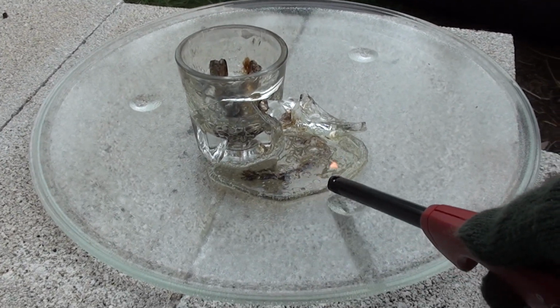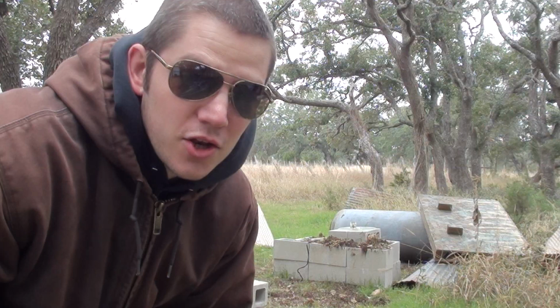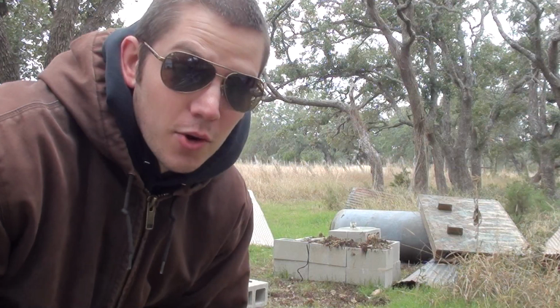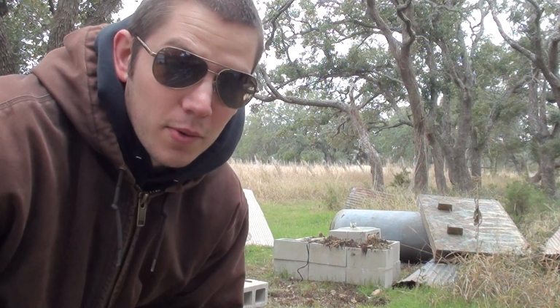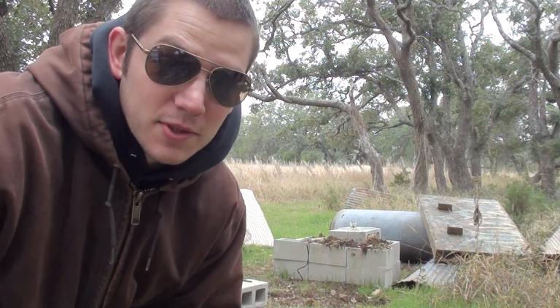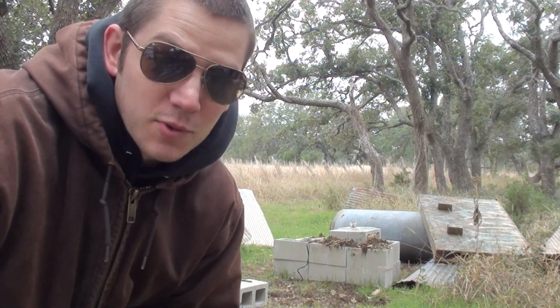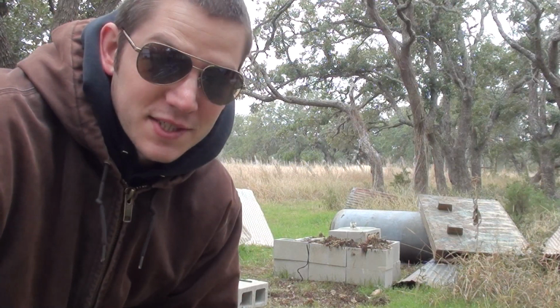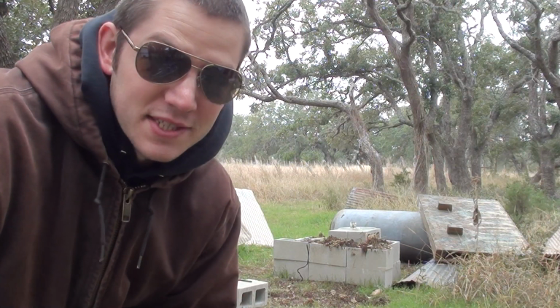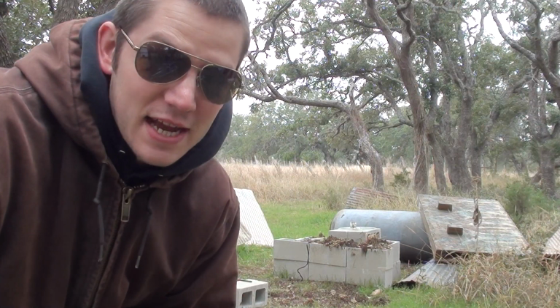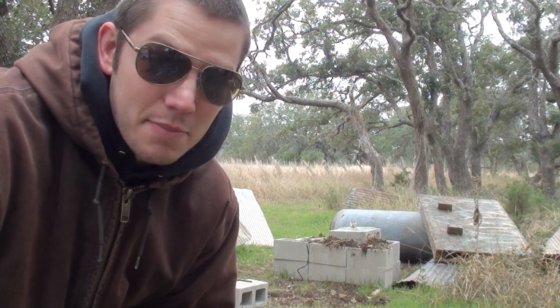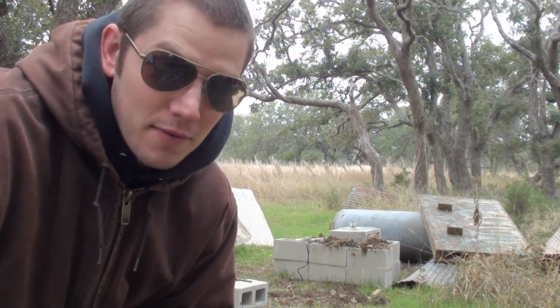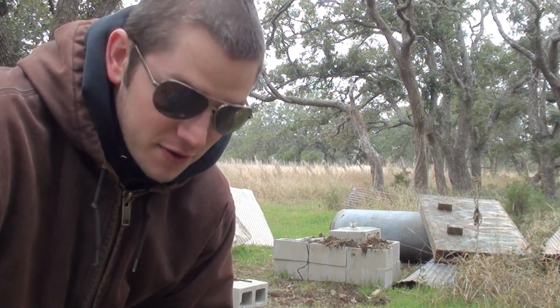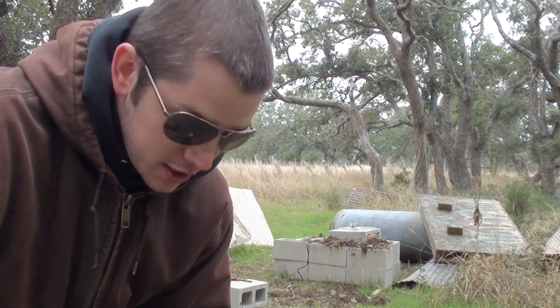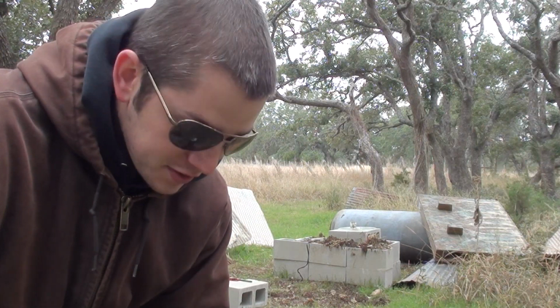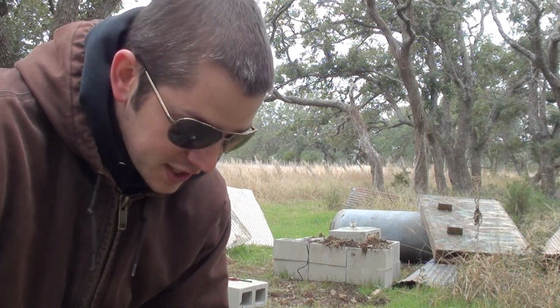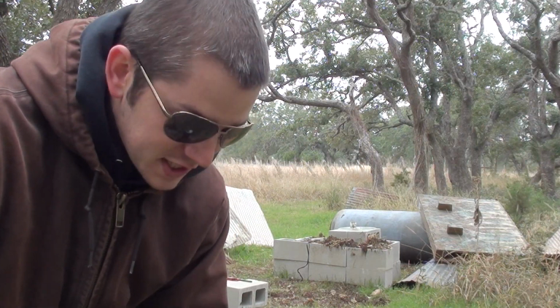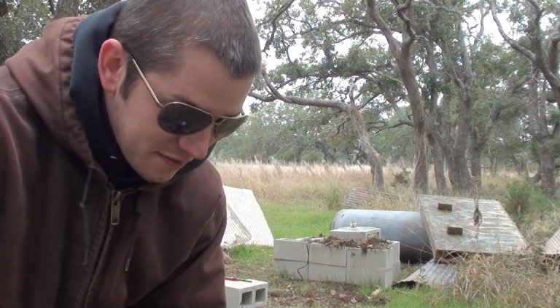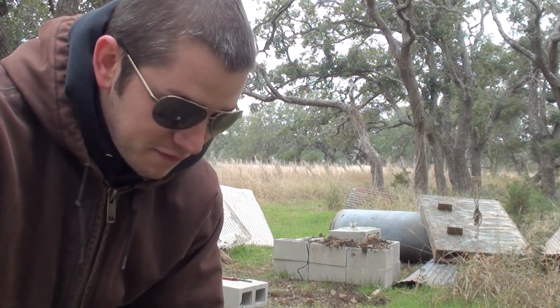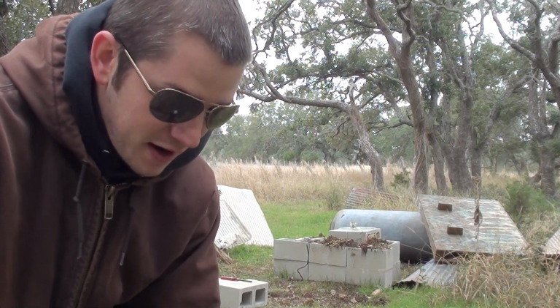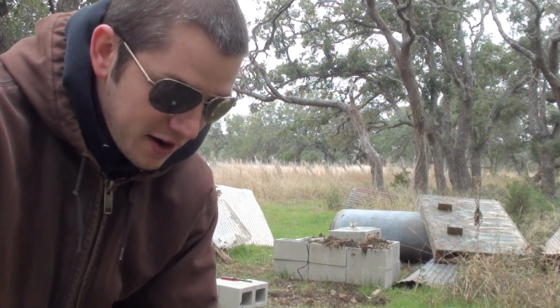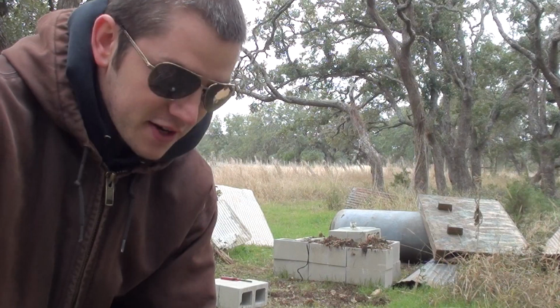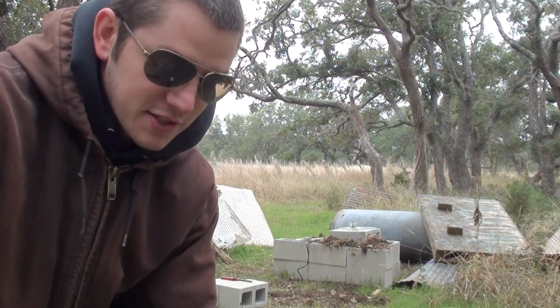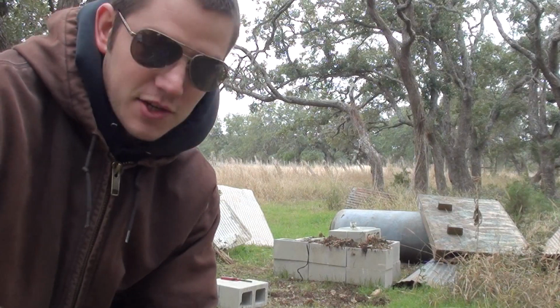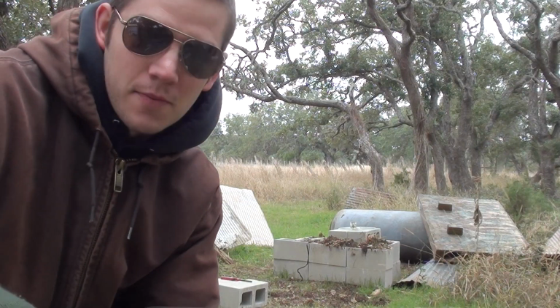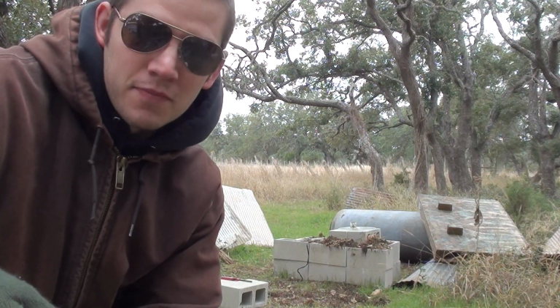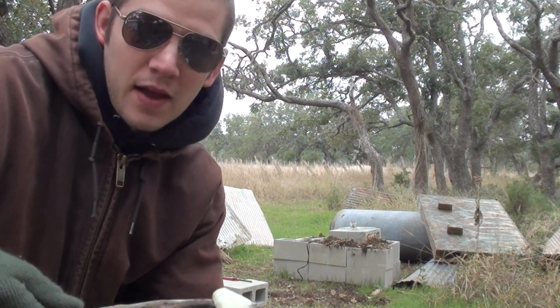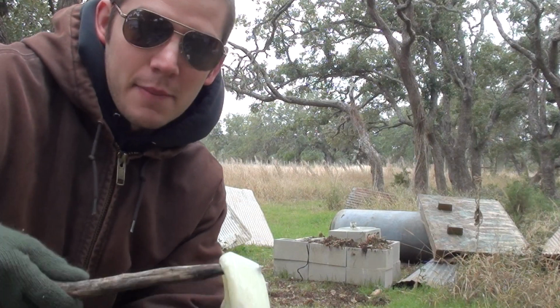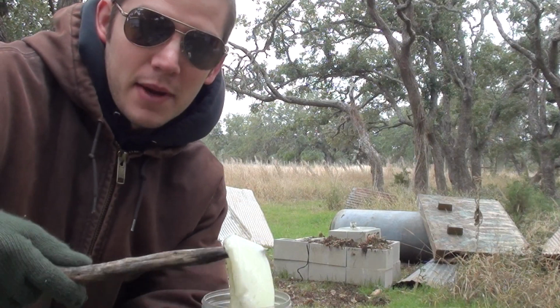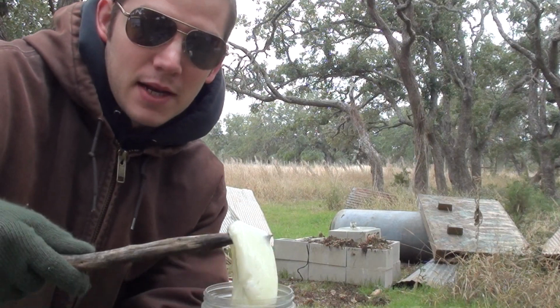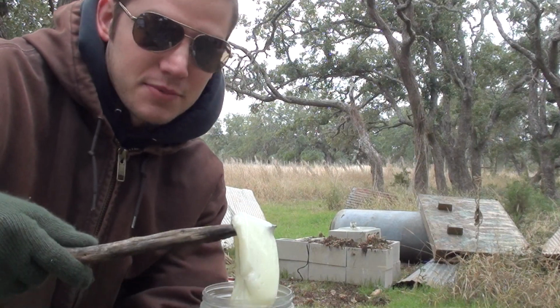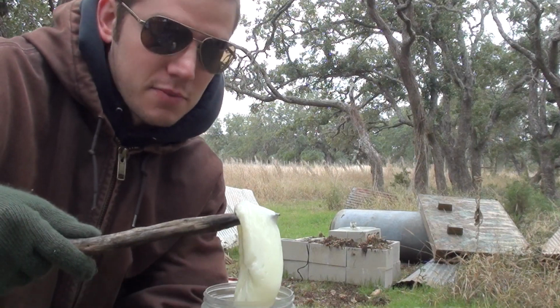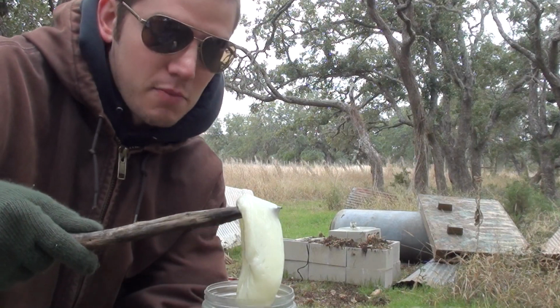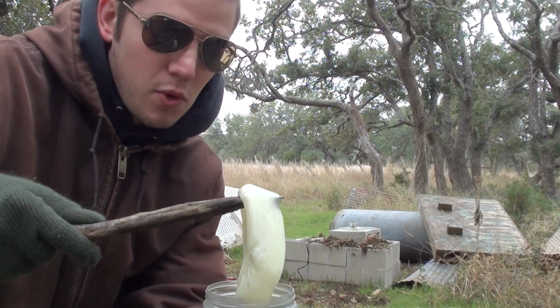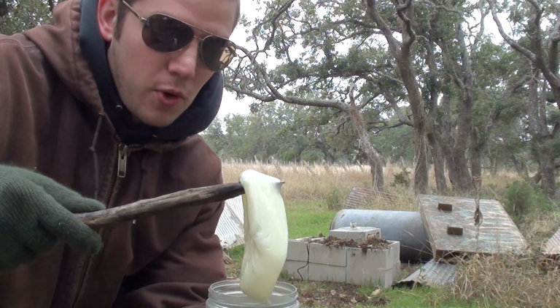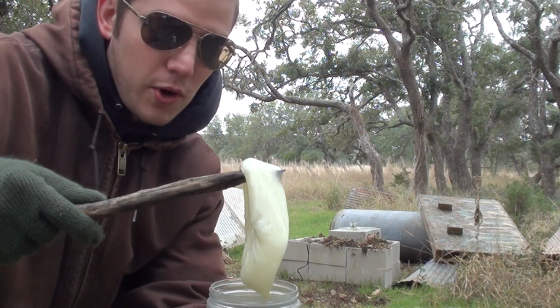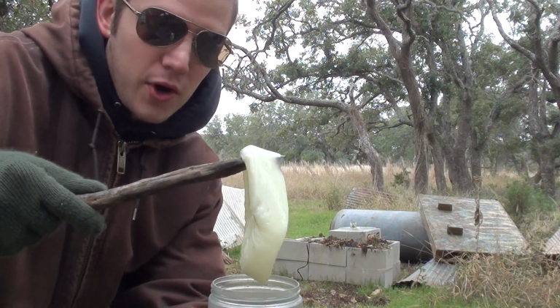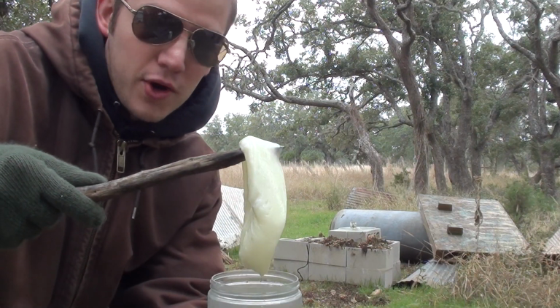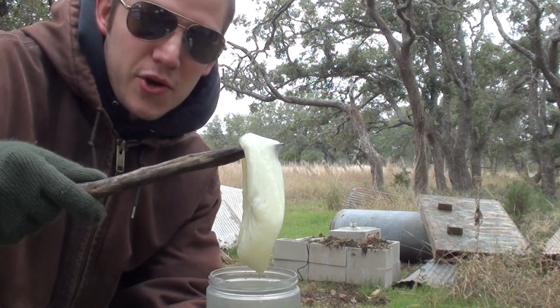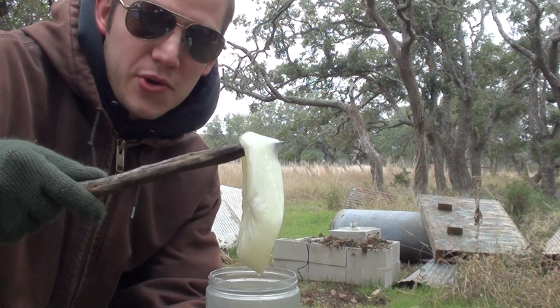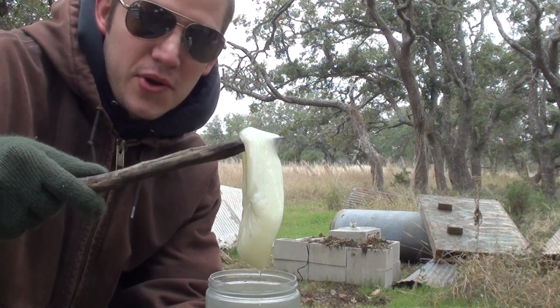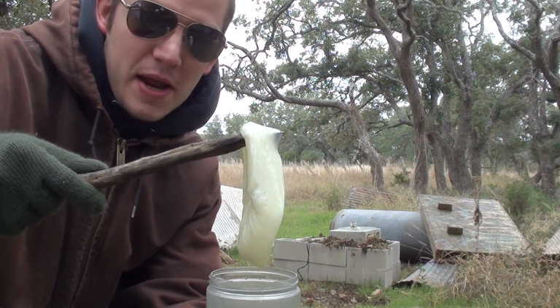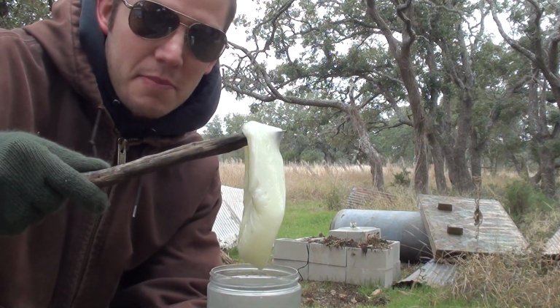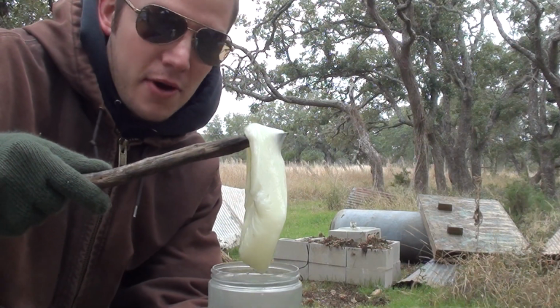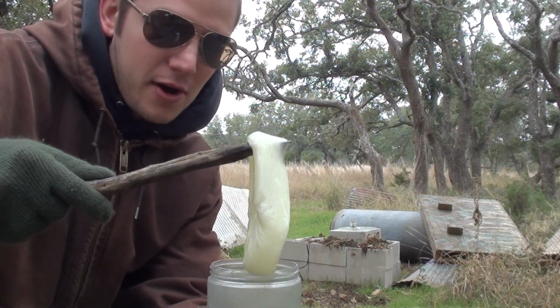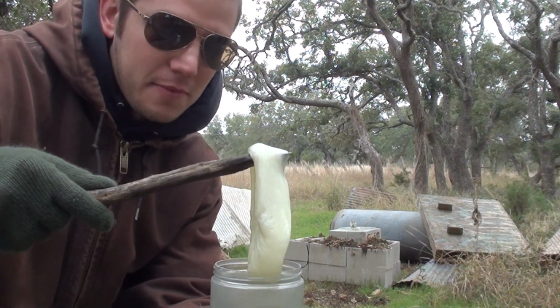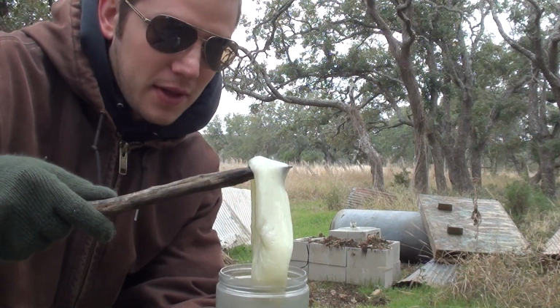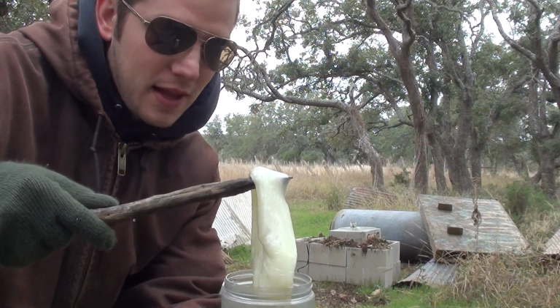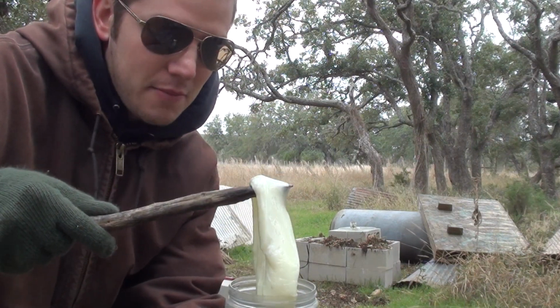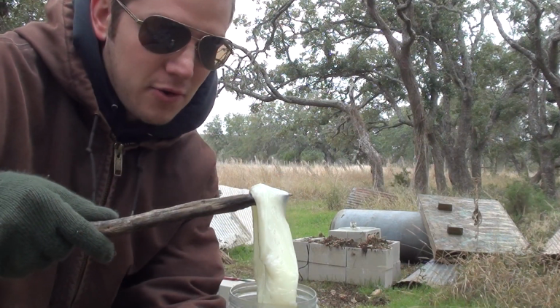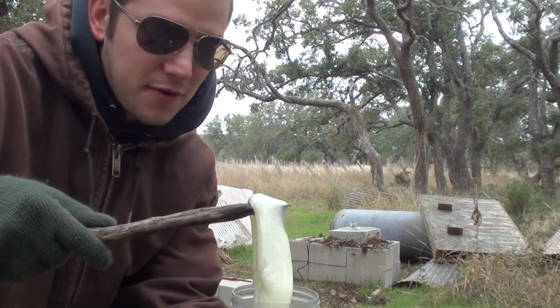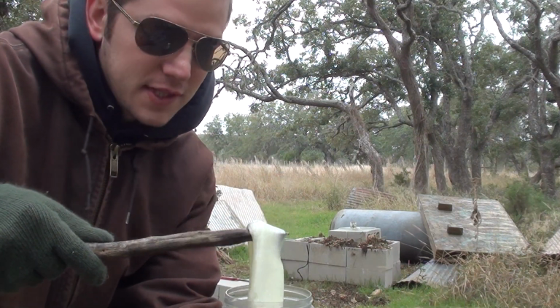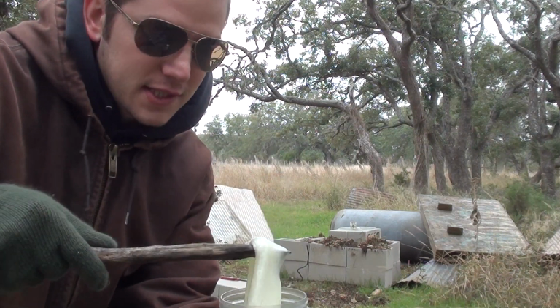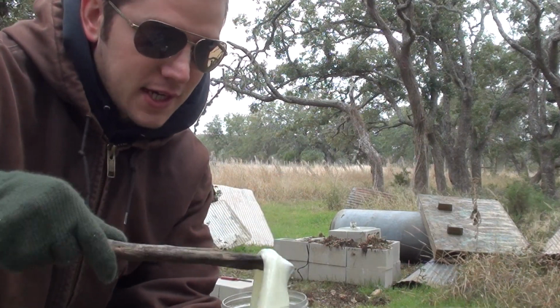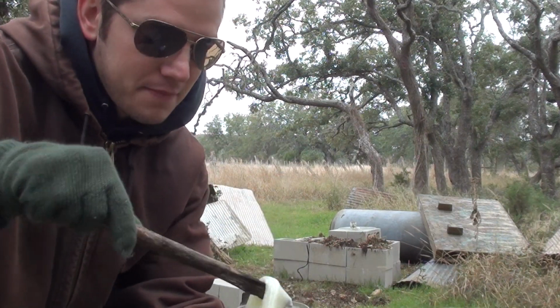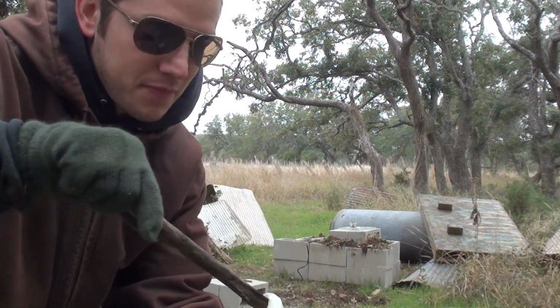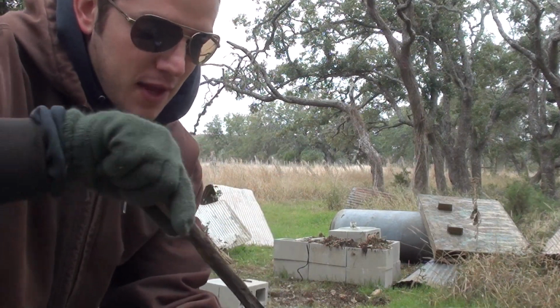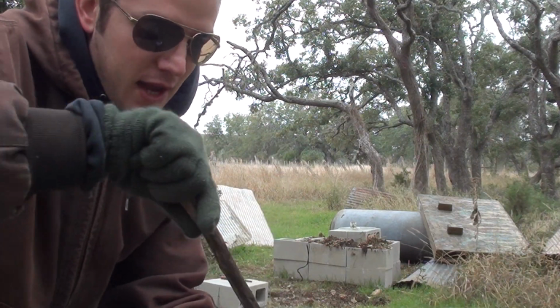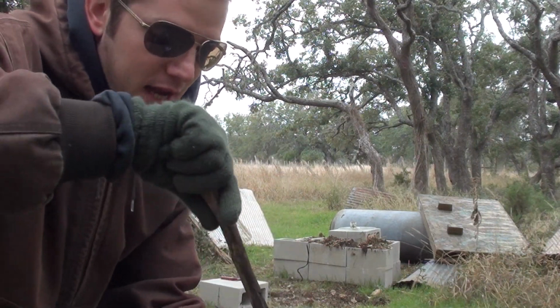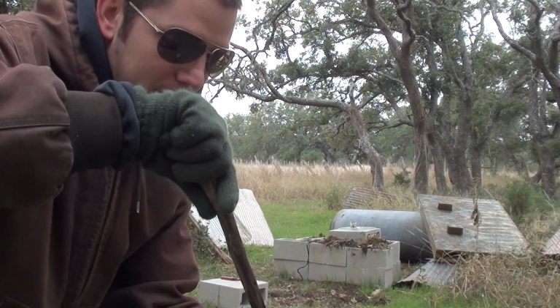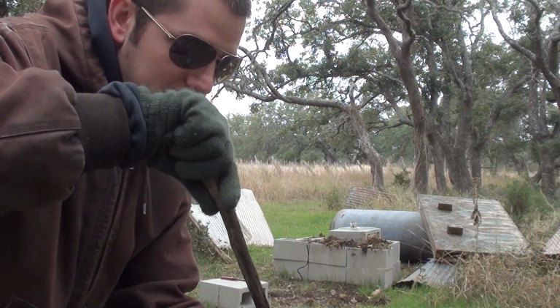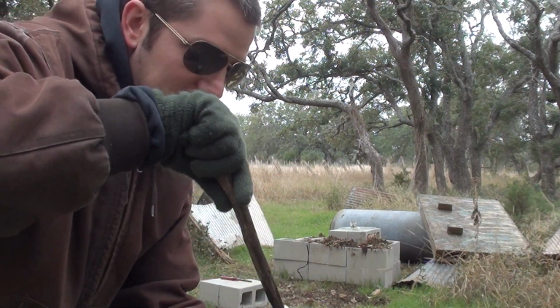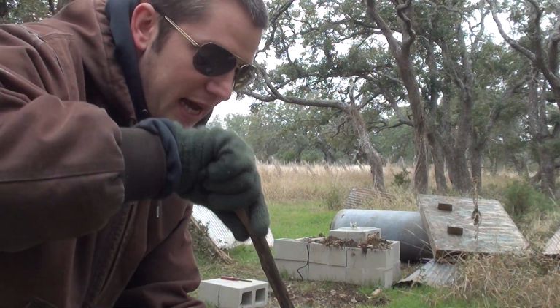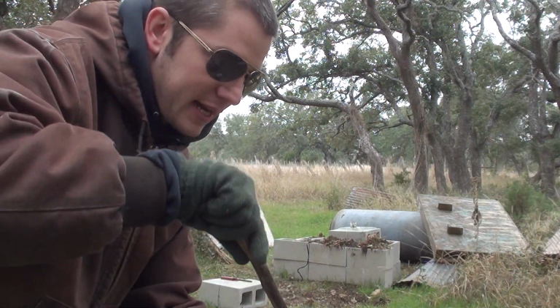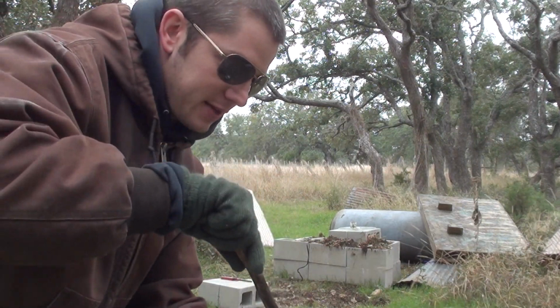No one wants to watch a napalm video that doesn't have fire in it. So I made up some more new napalm. A lot more of it this time. And I'm going to light it.